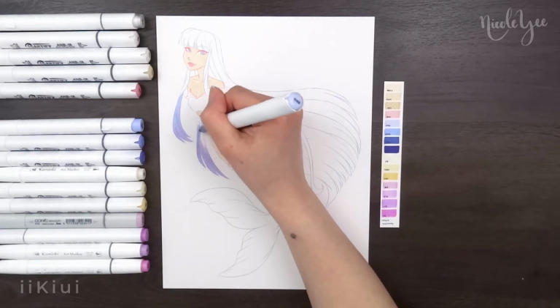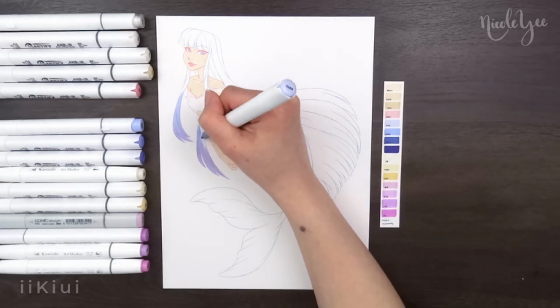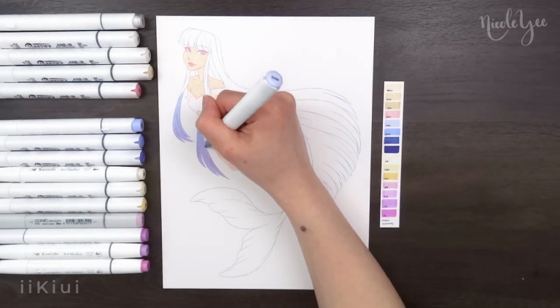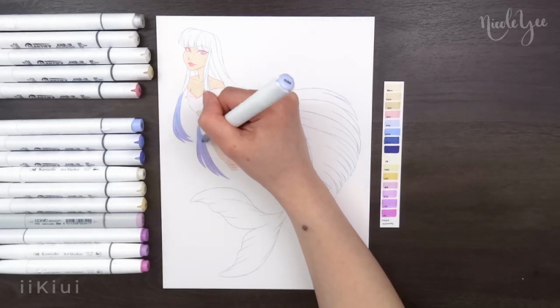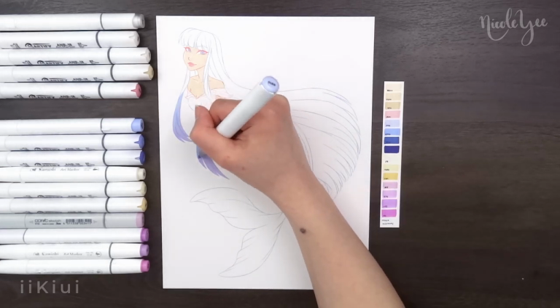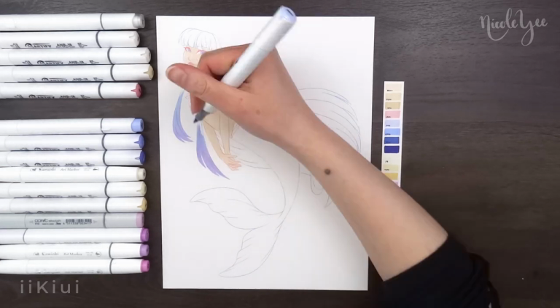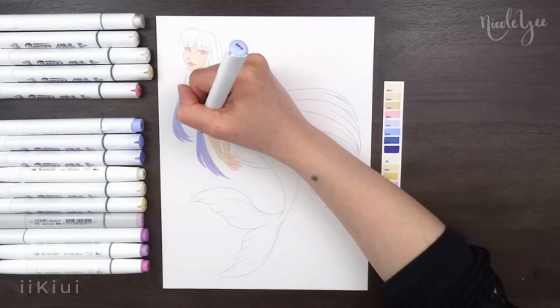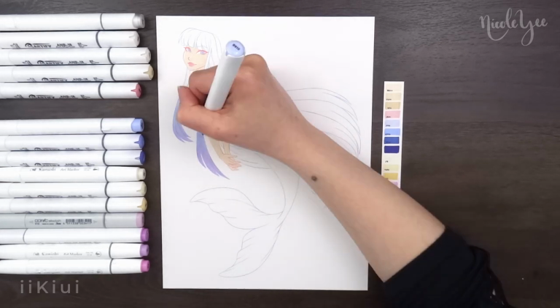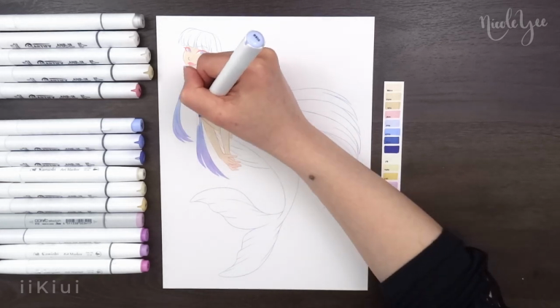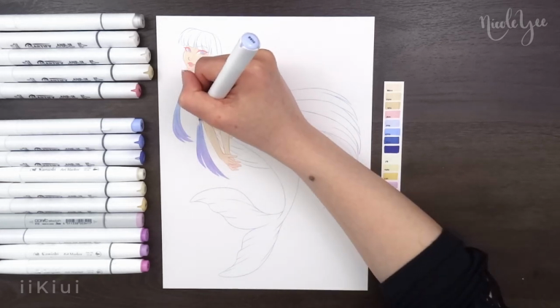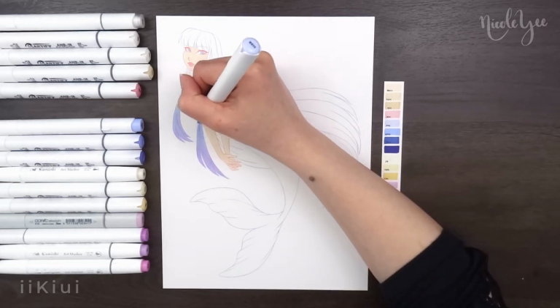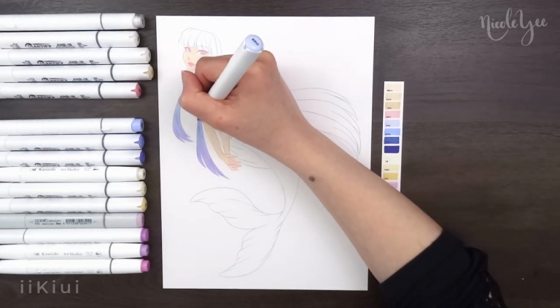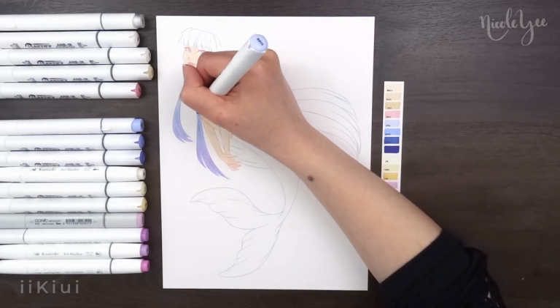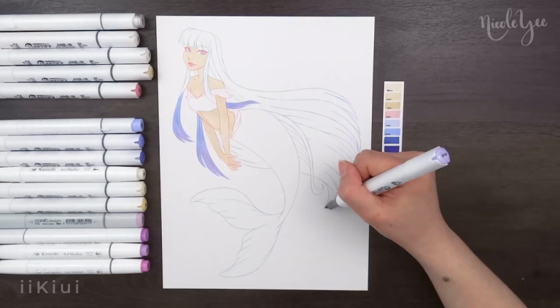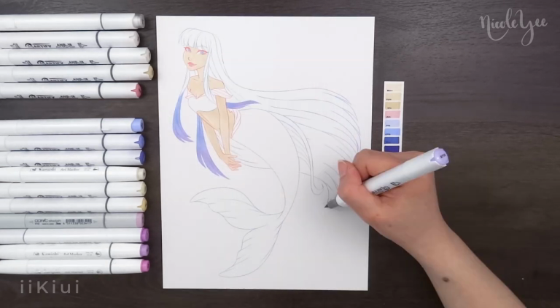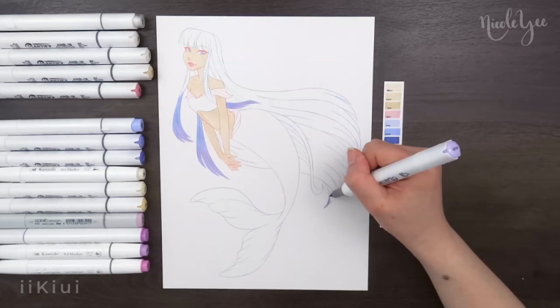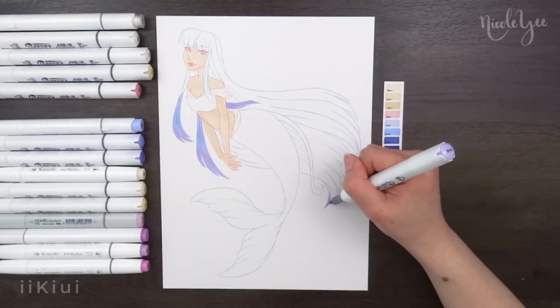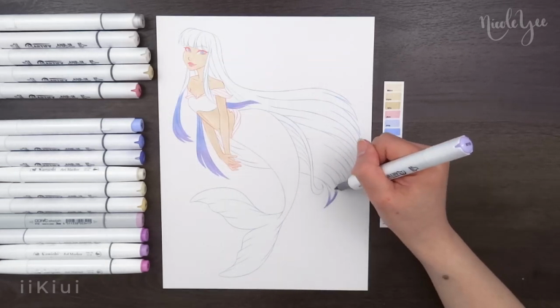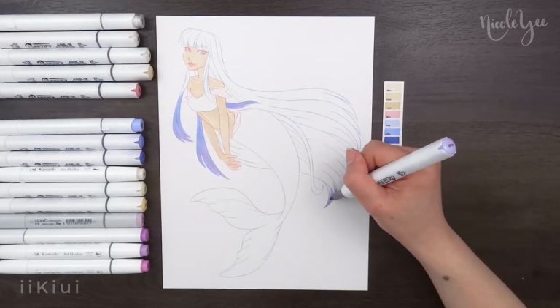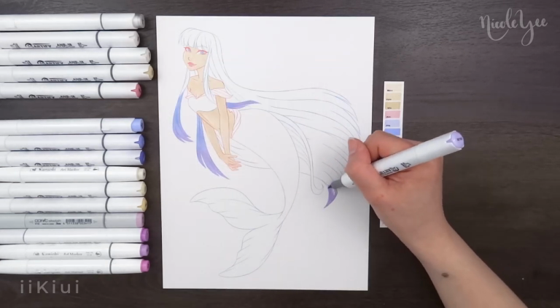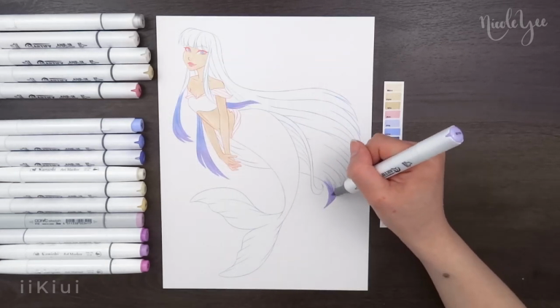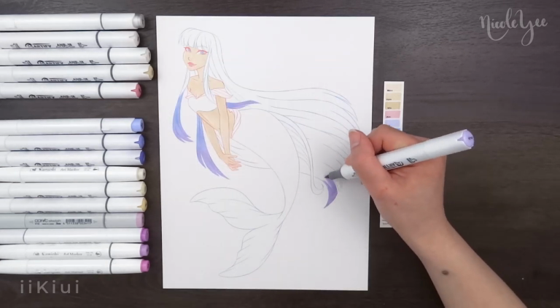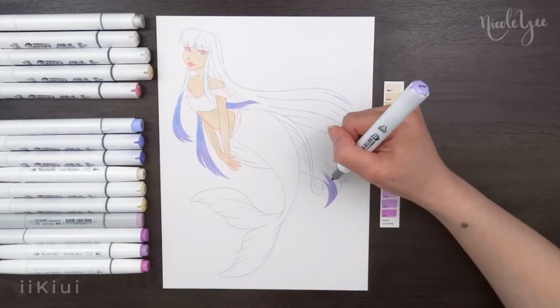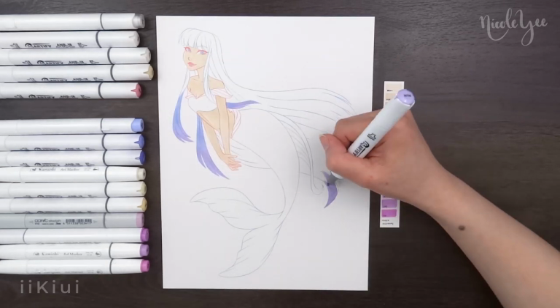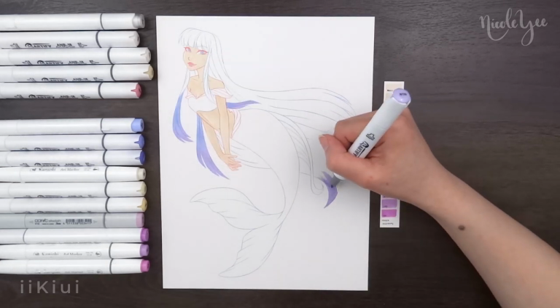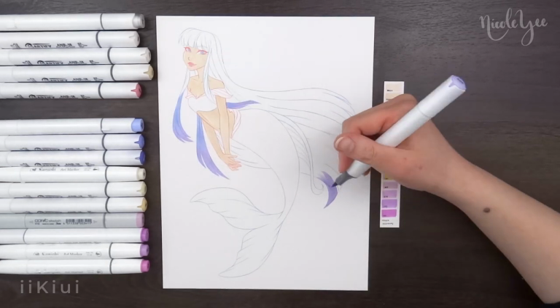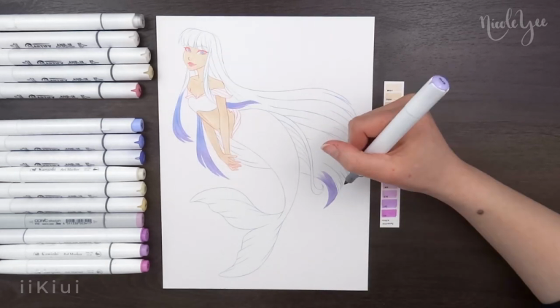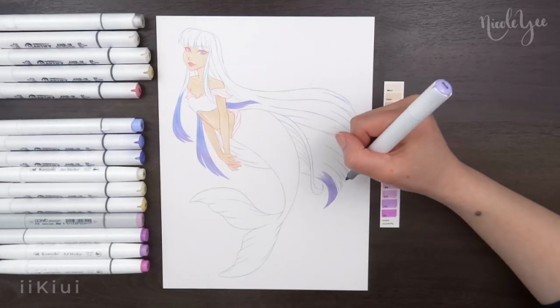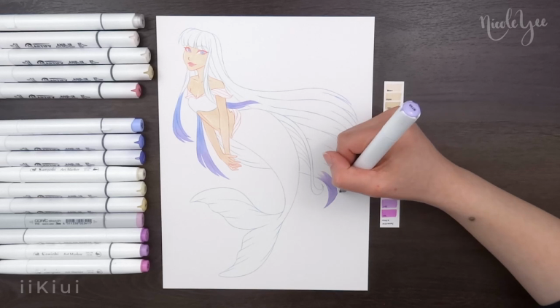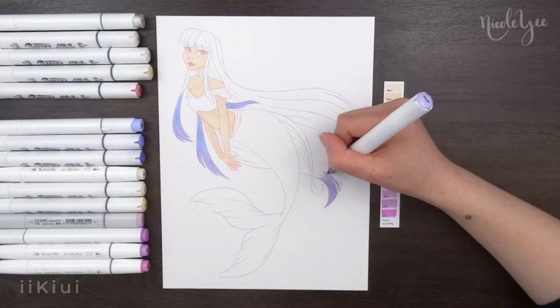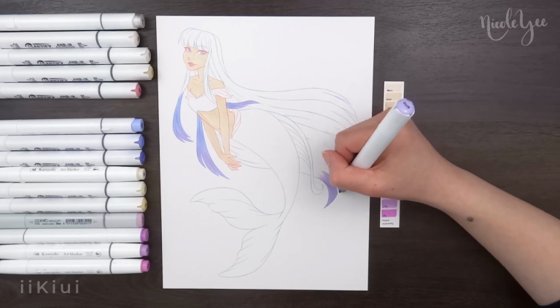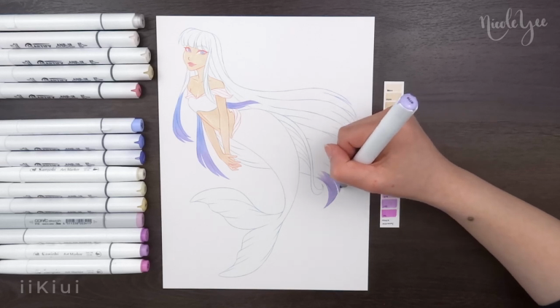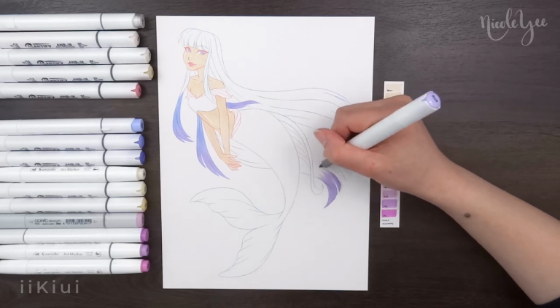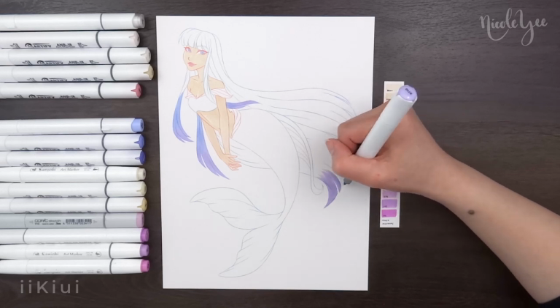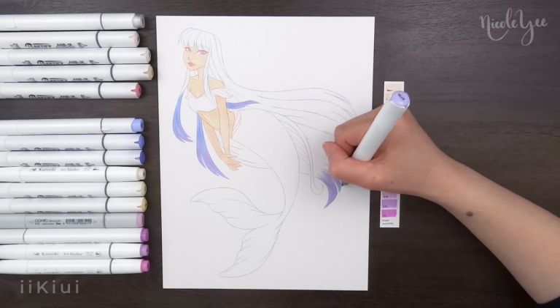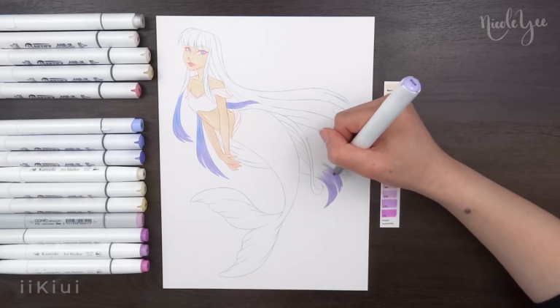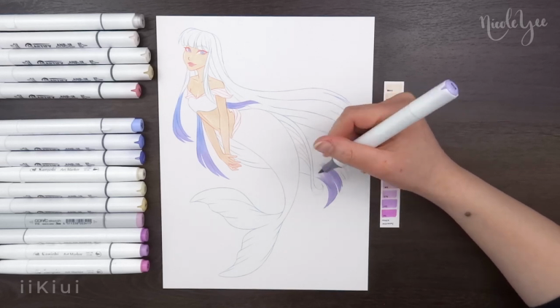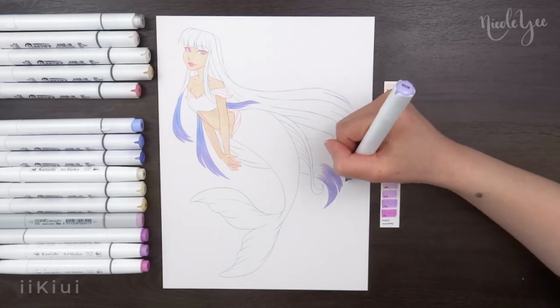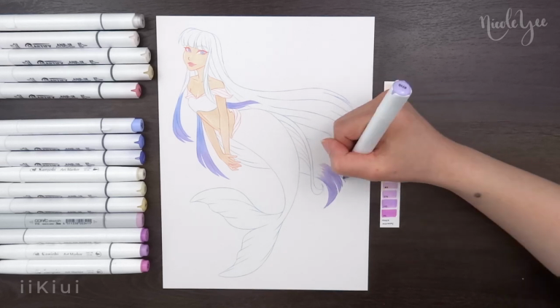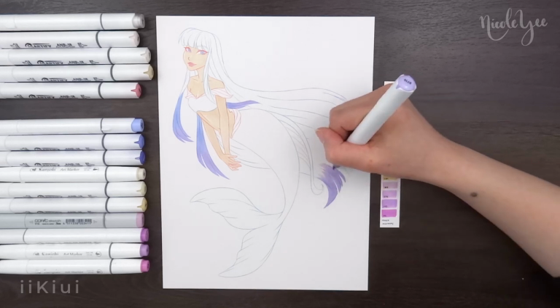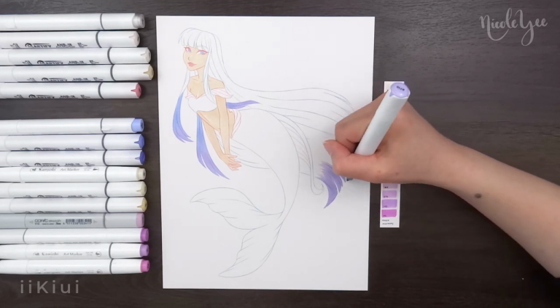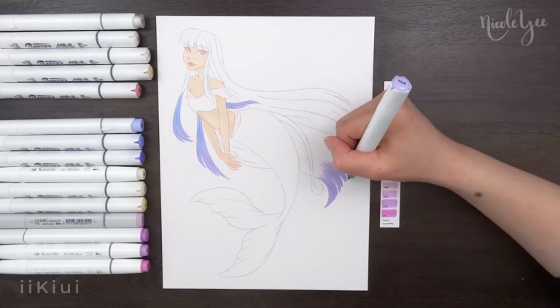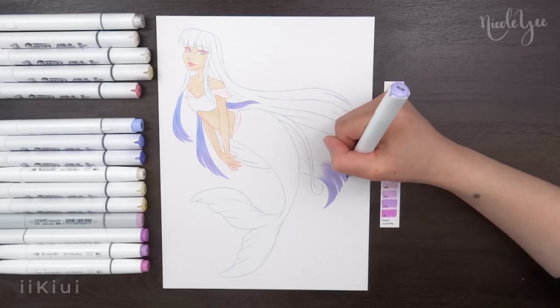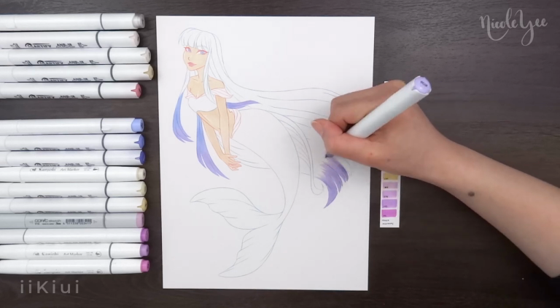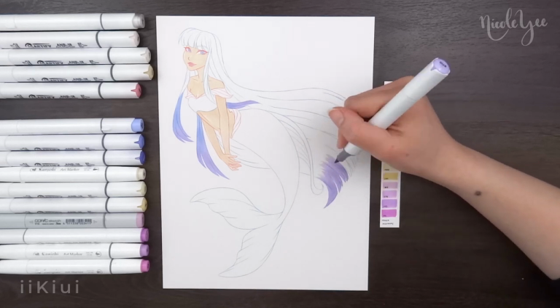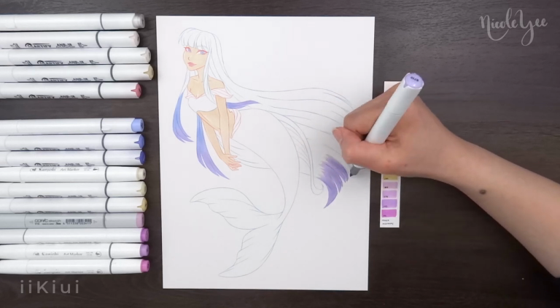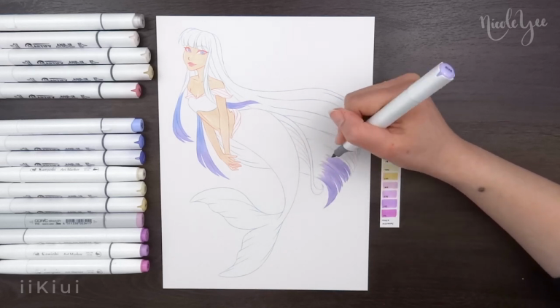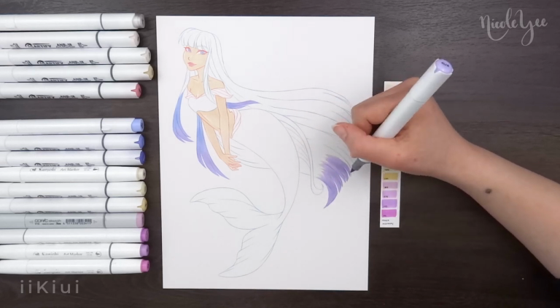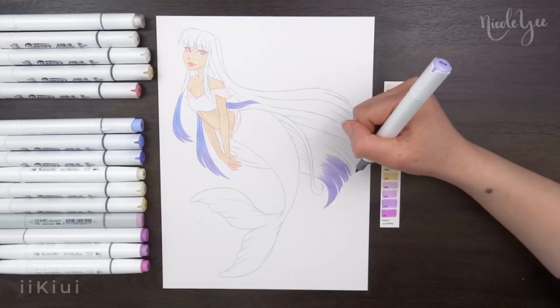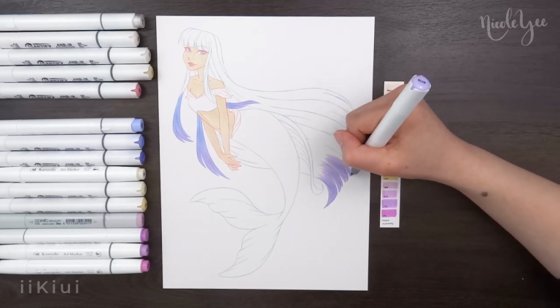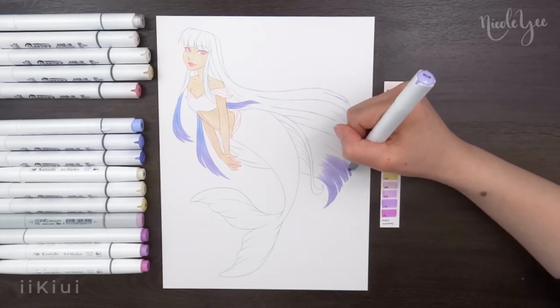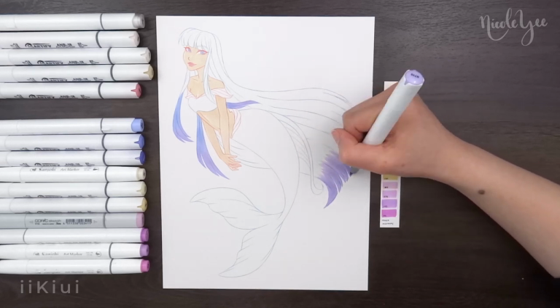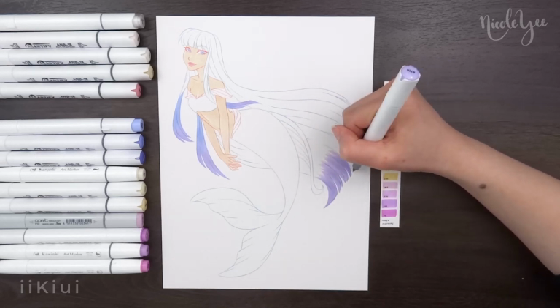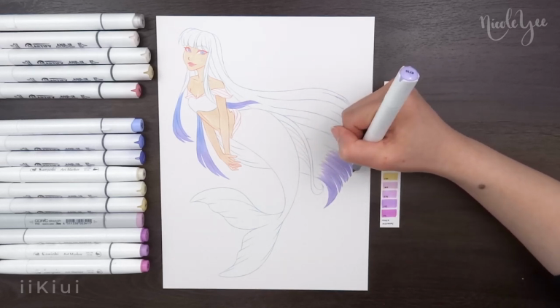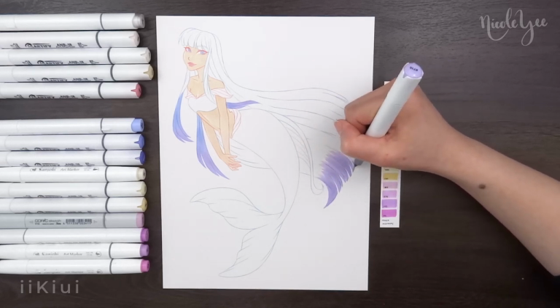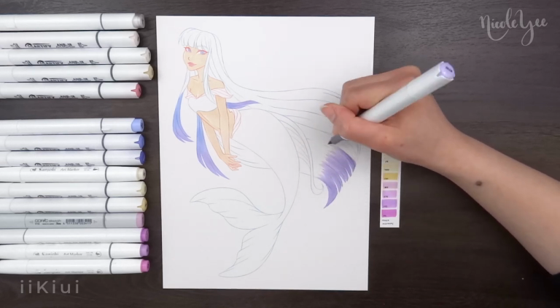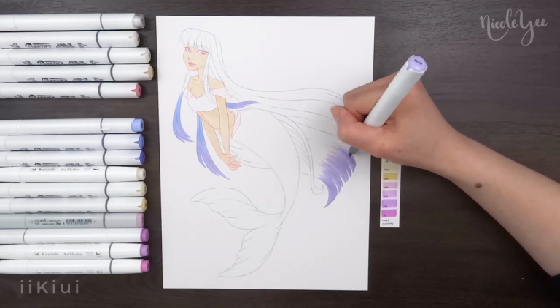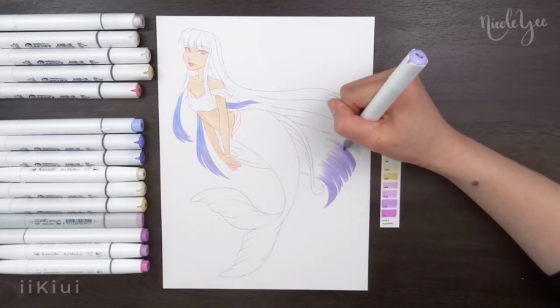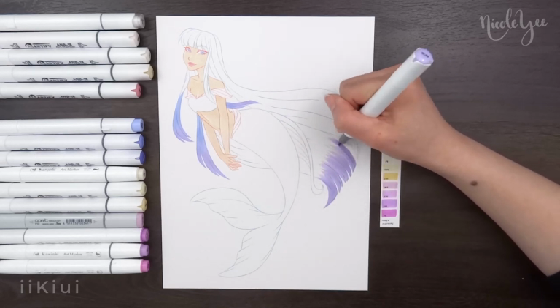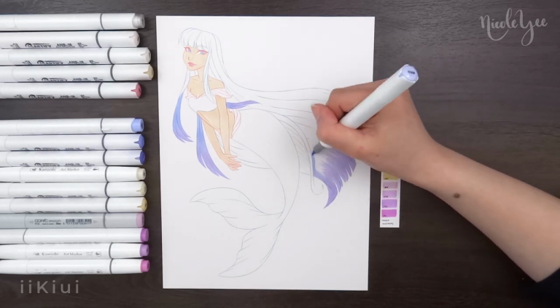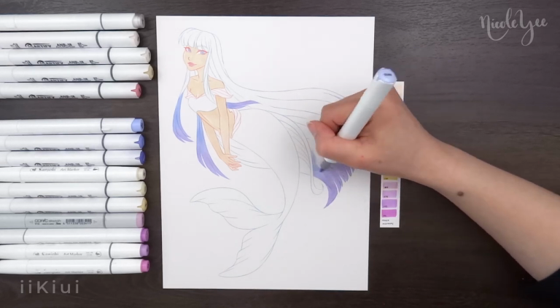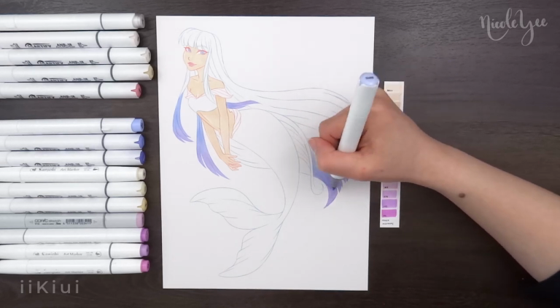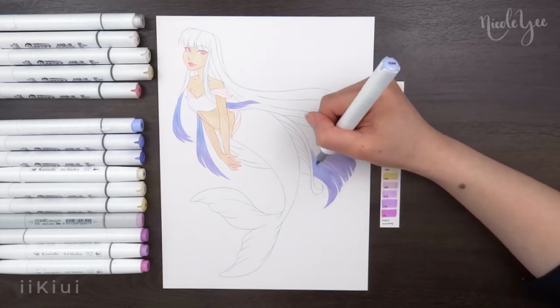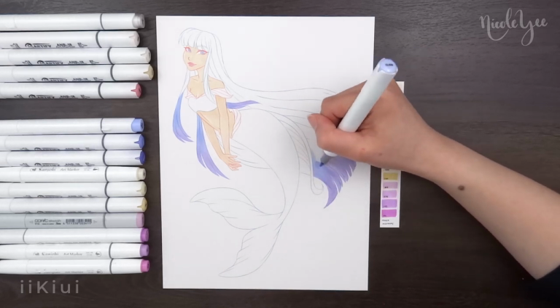However, you could say the design is loosely based on whales, because I did use real whale tails as a reference.